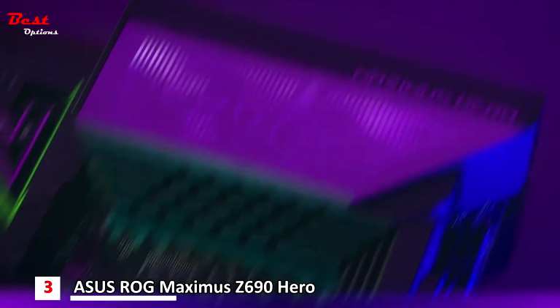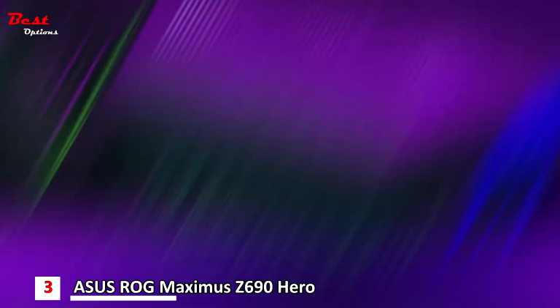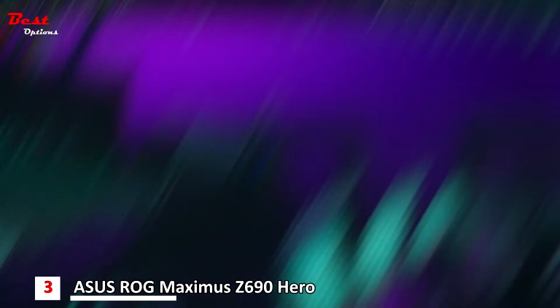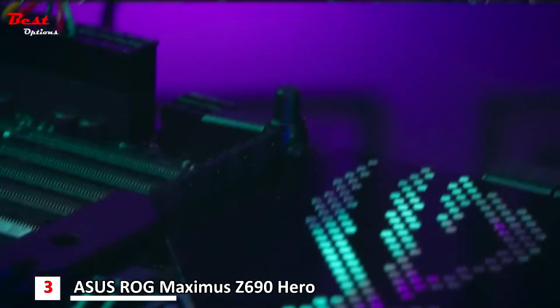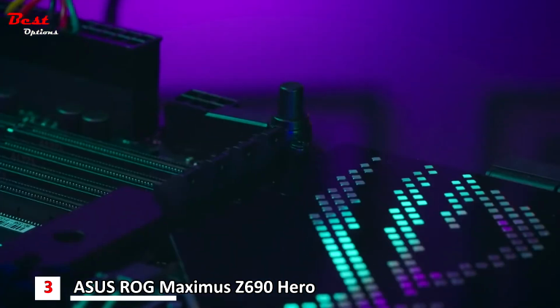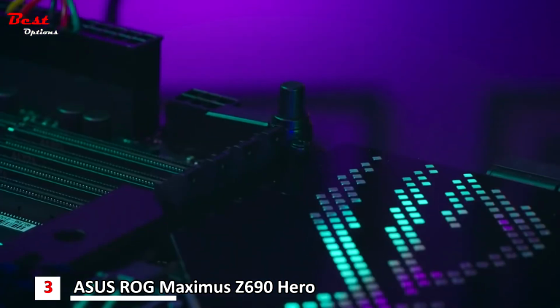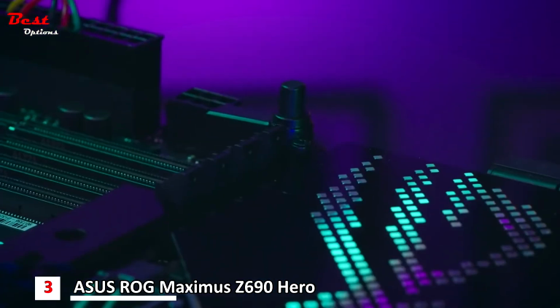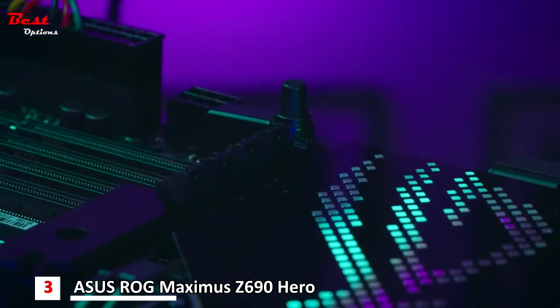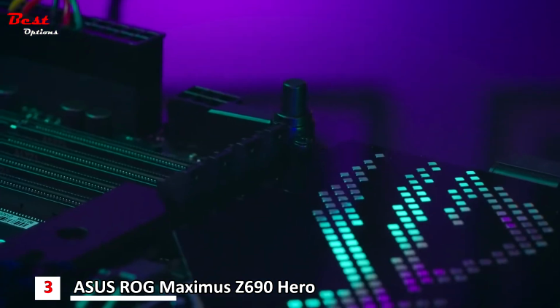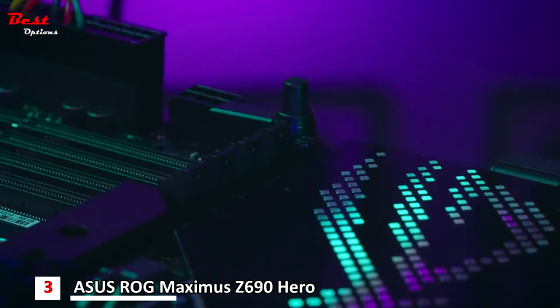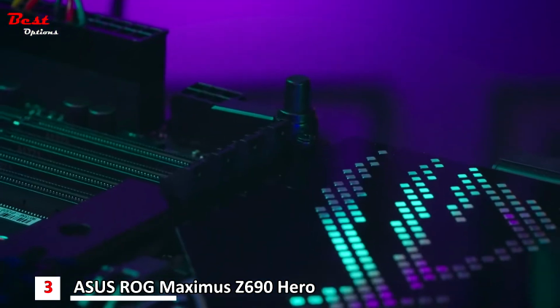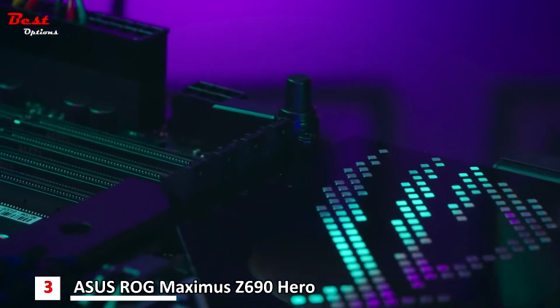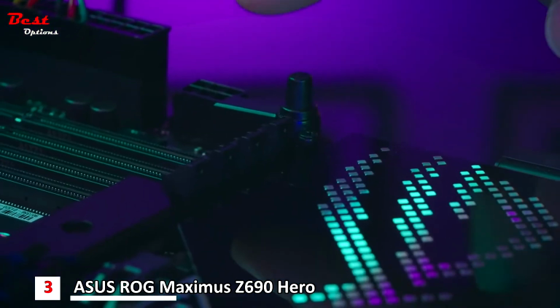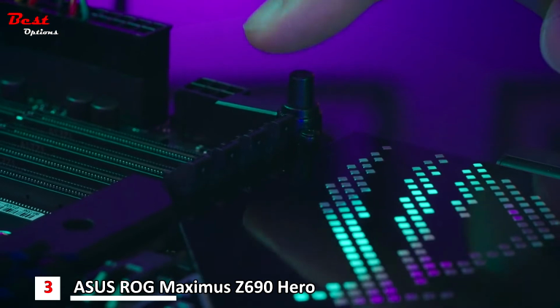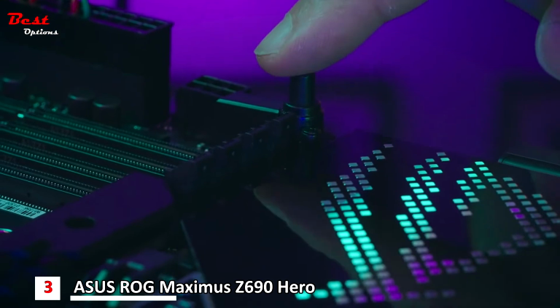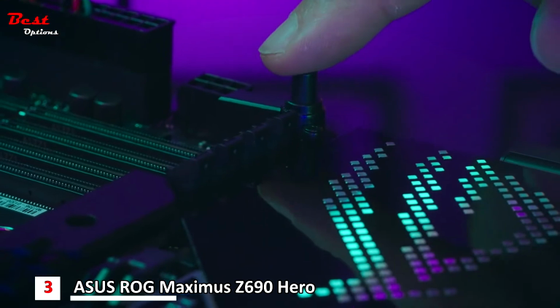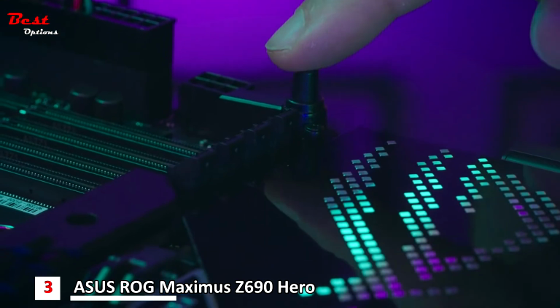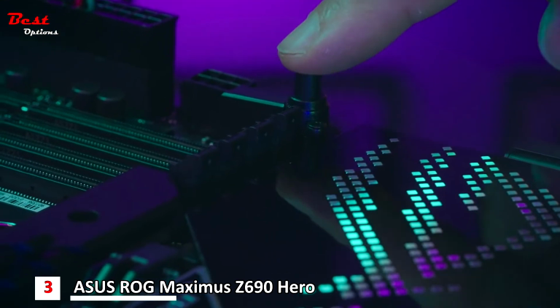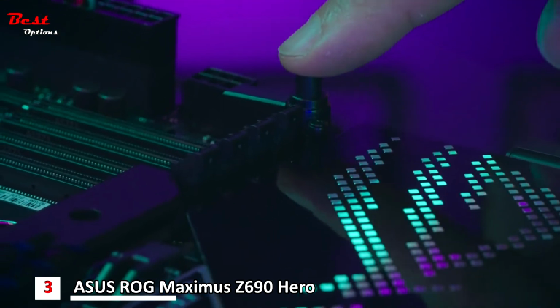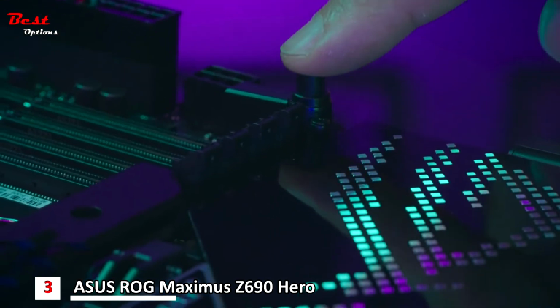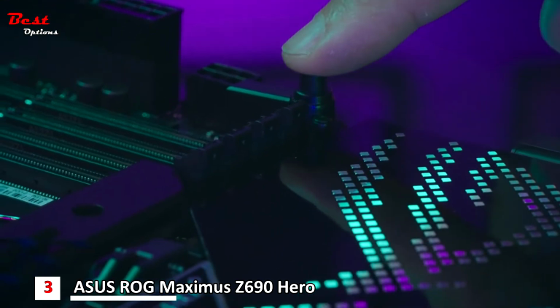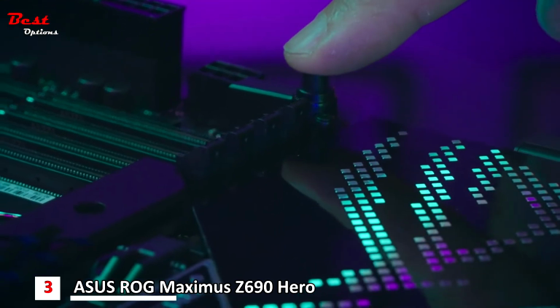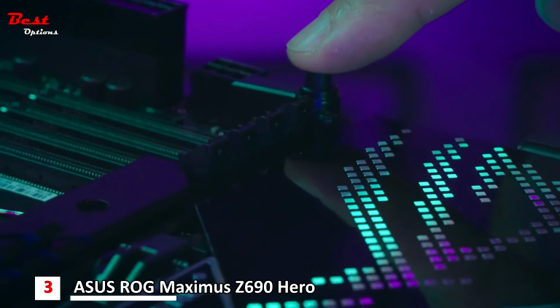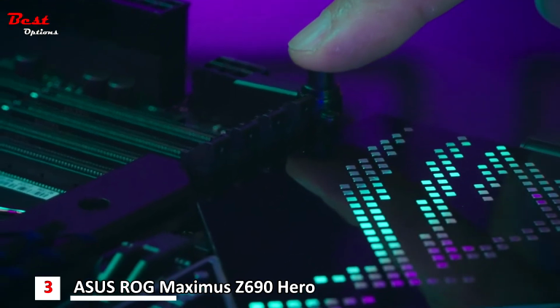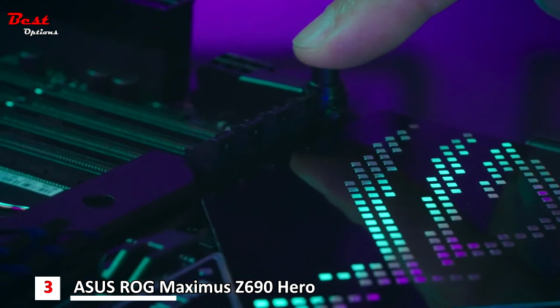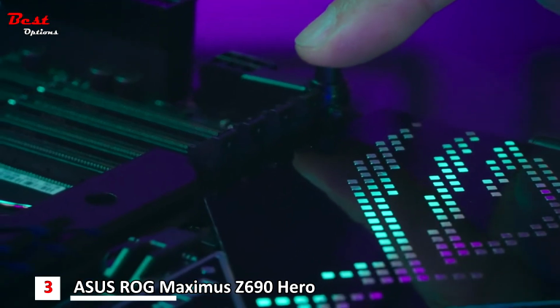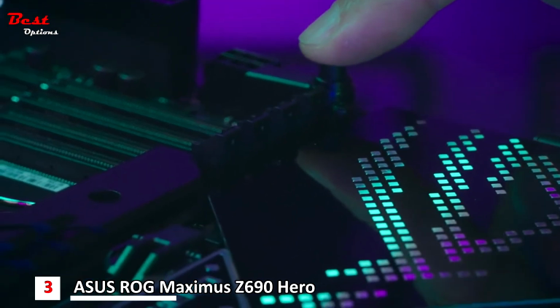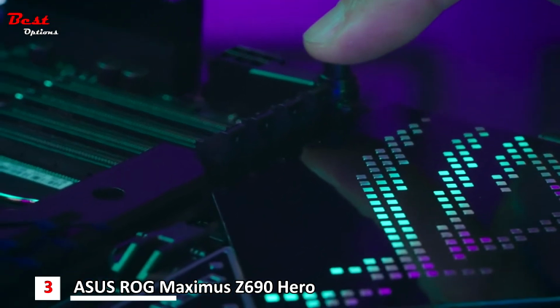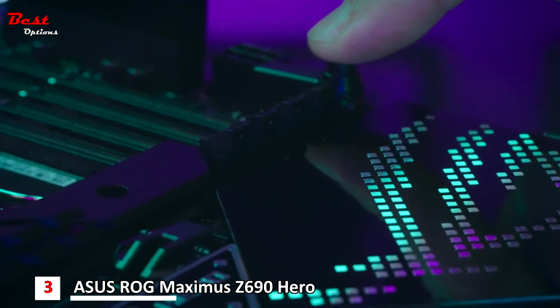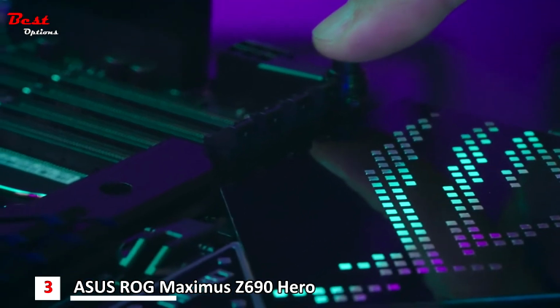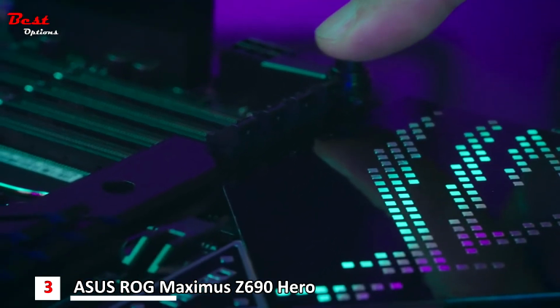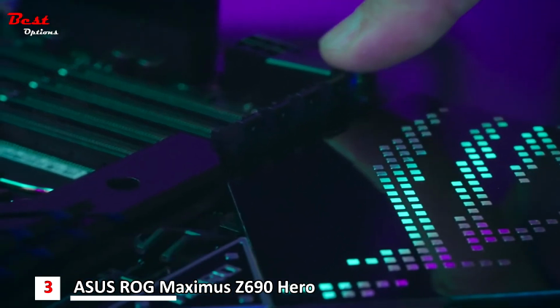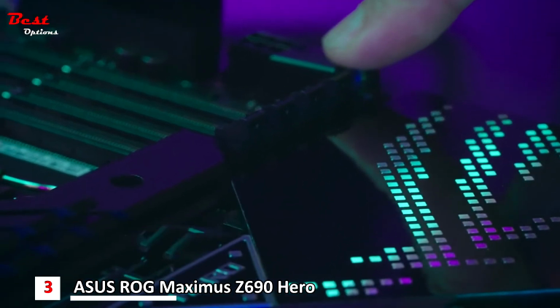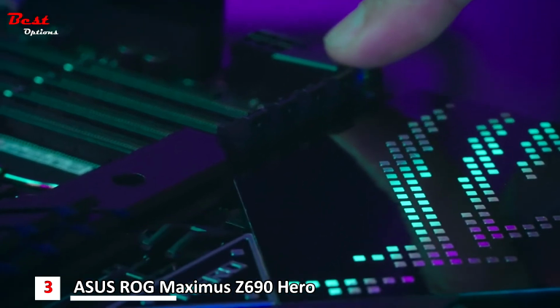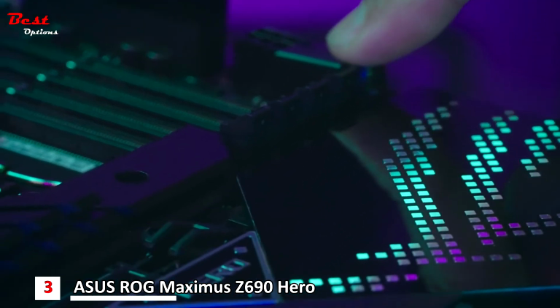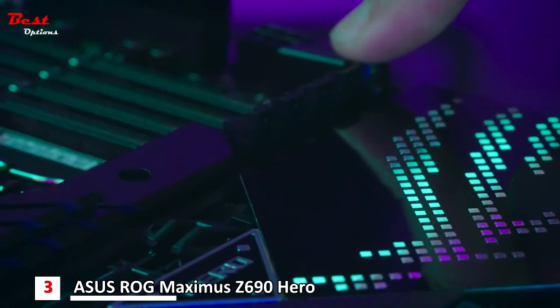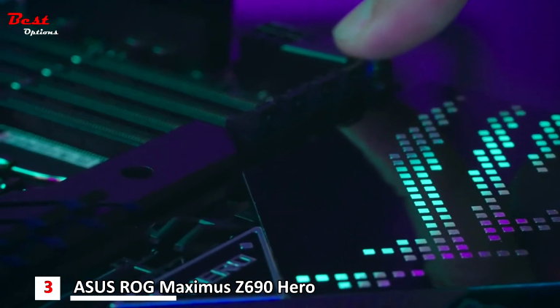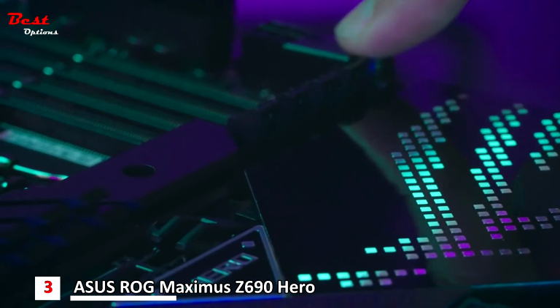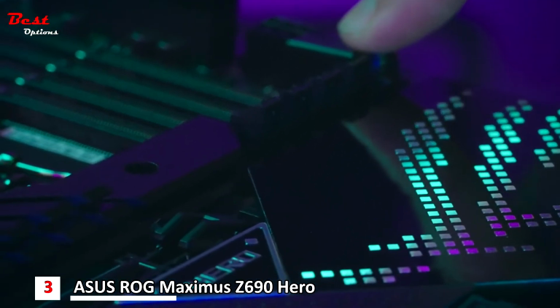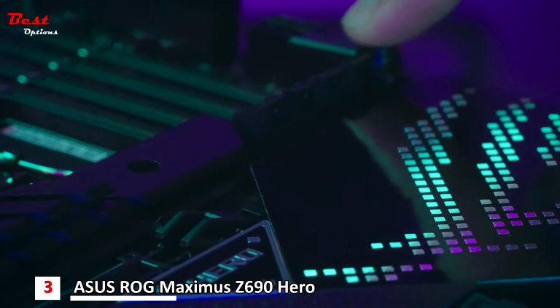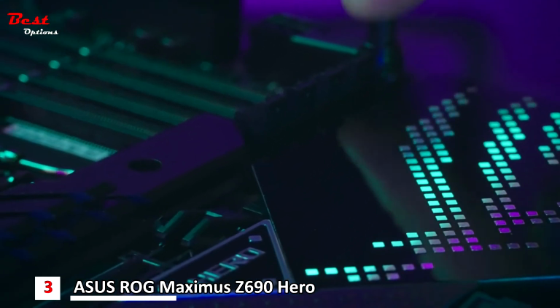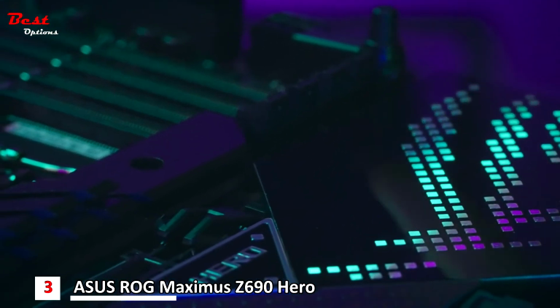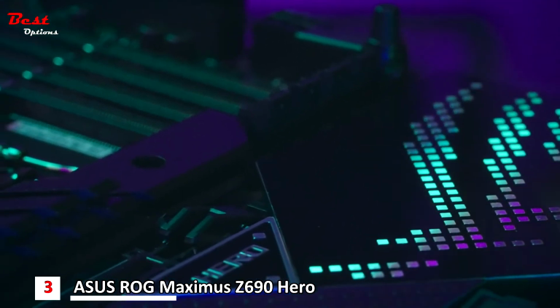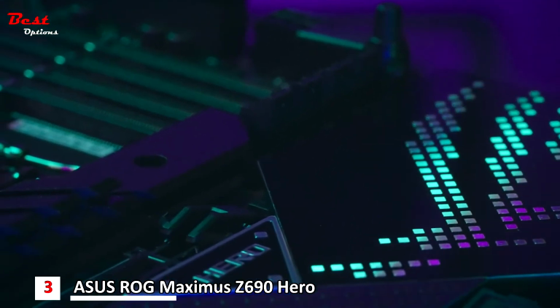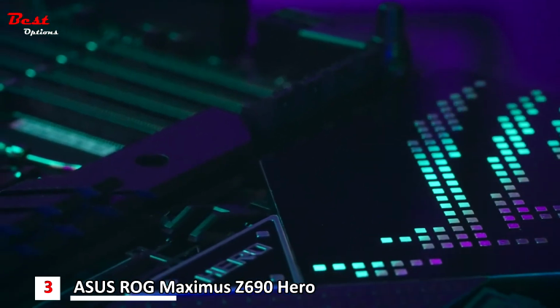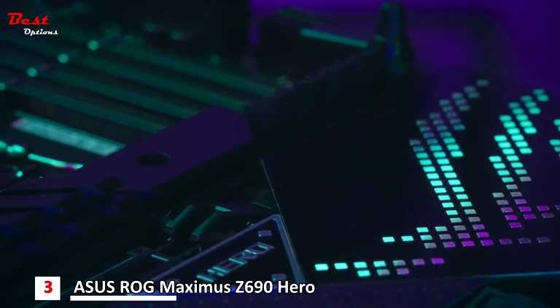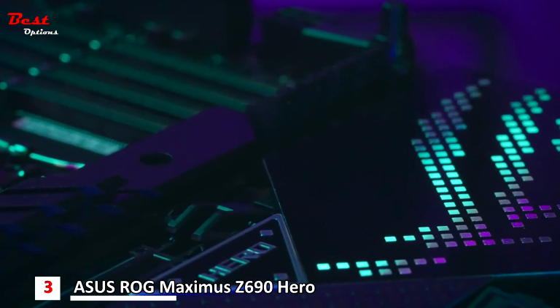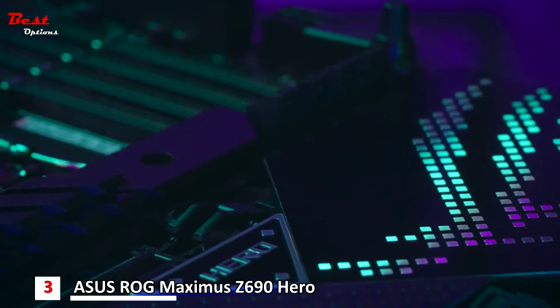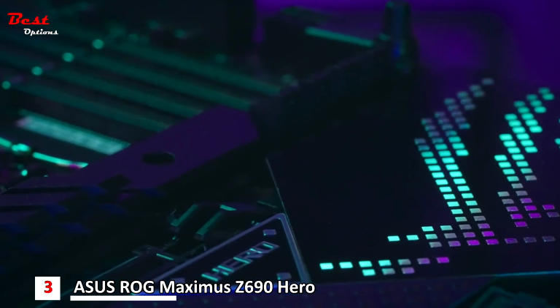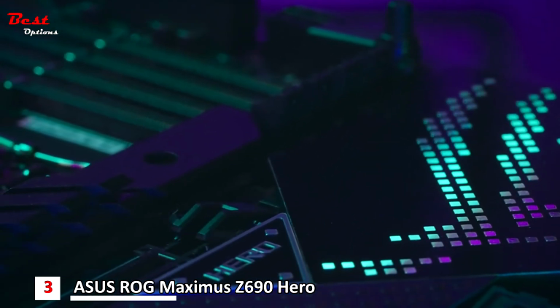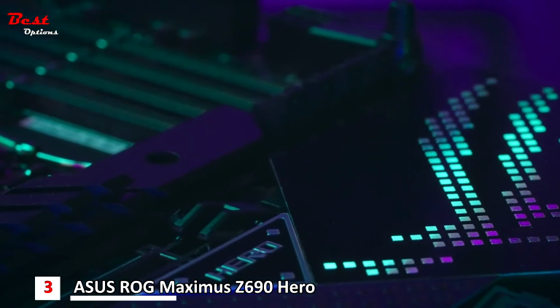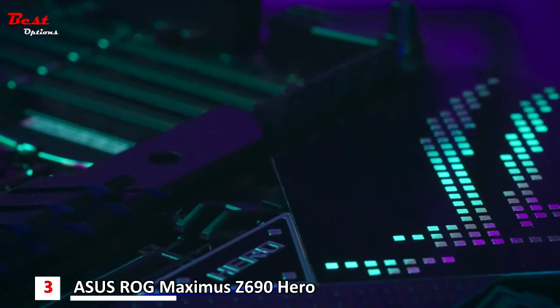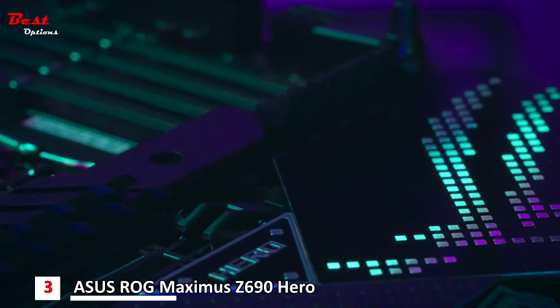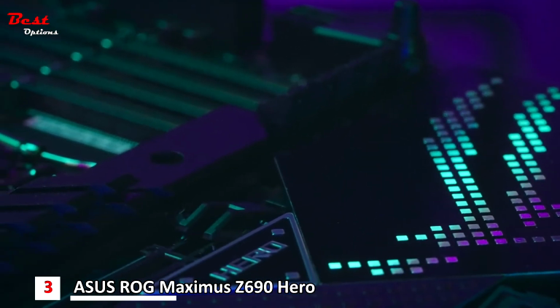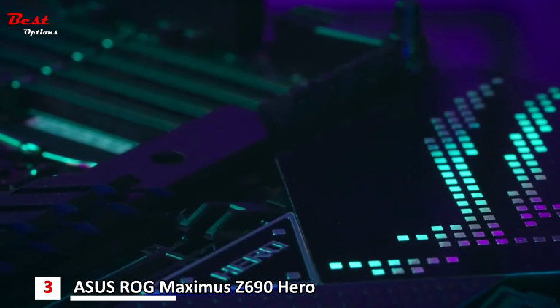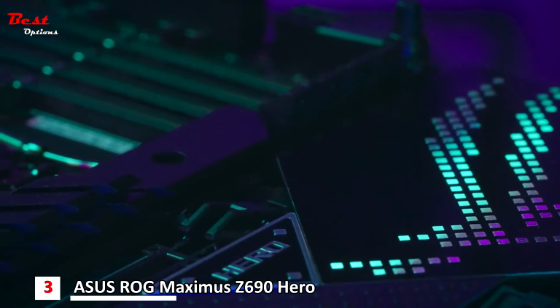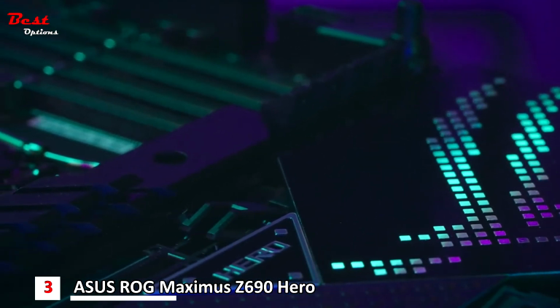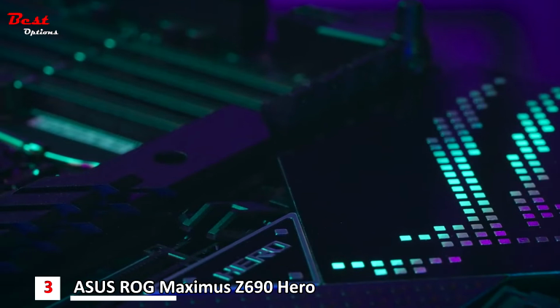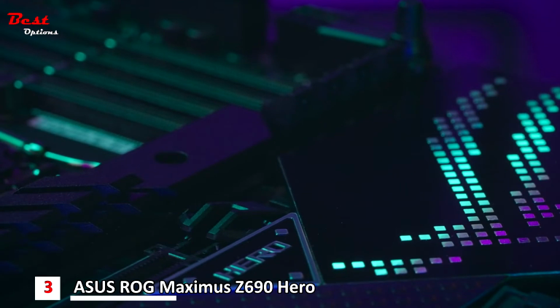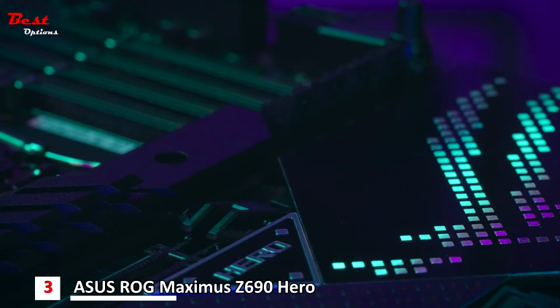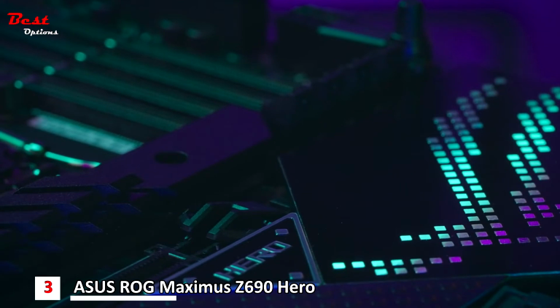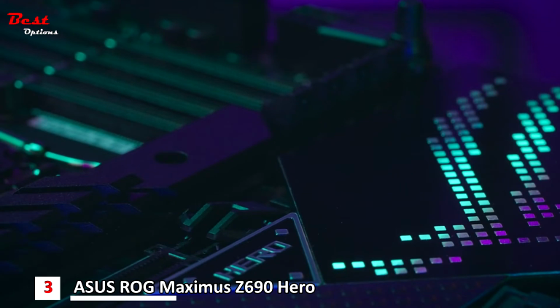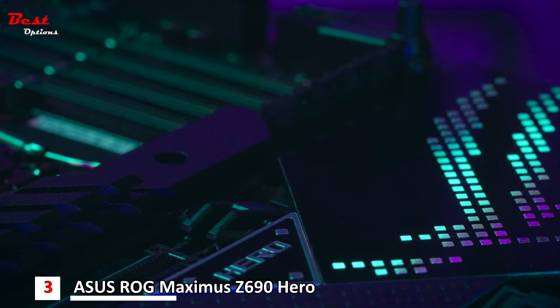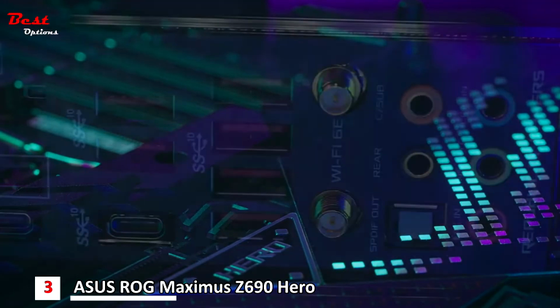Also new for Z690 is the introduction of the PCIe Q-Release, making it easier than ever to remove the graphics card.